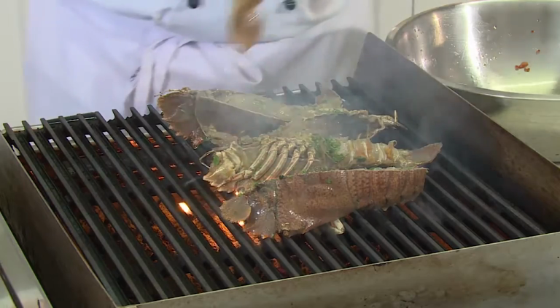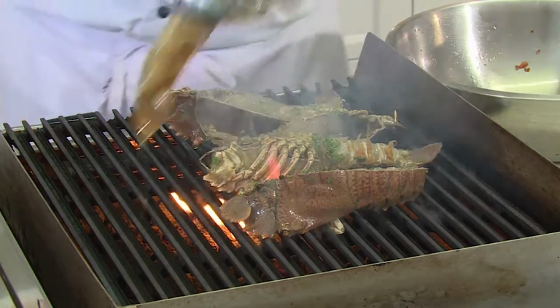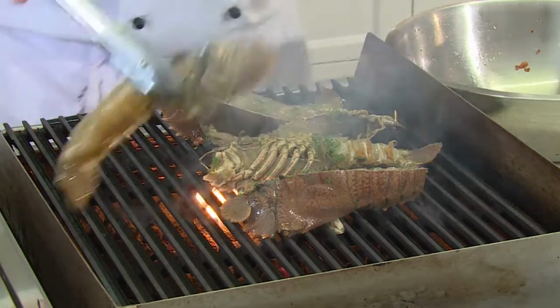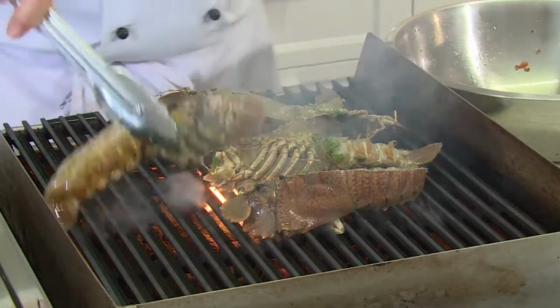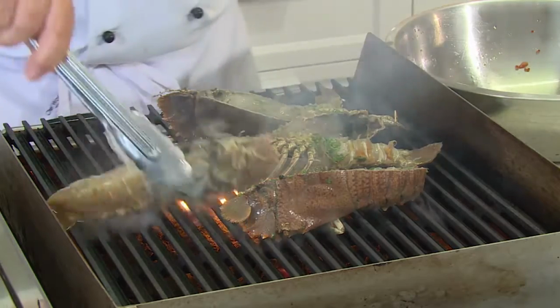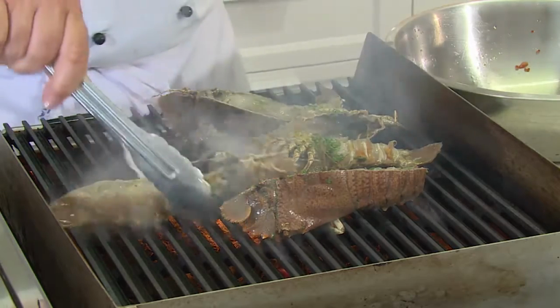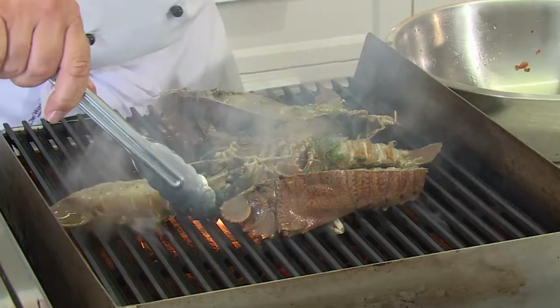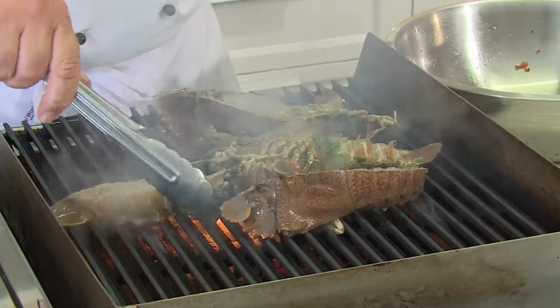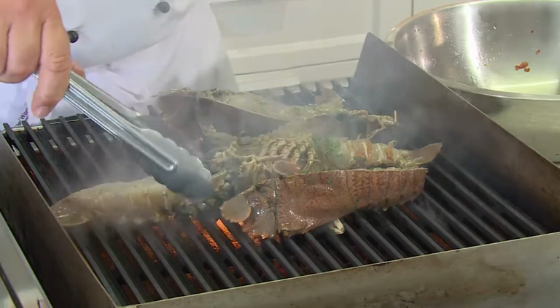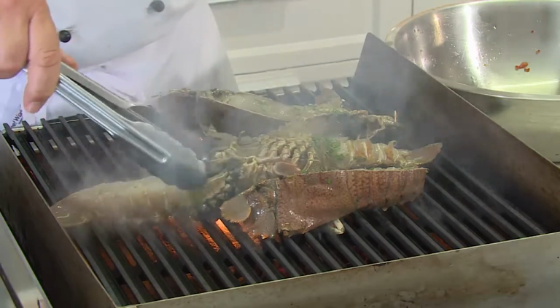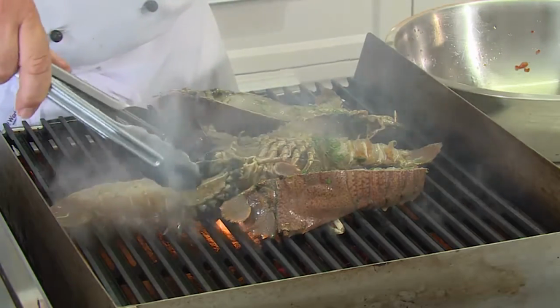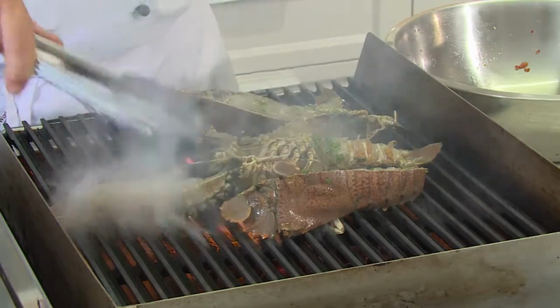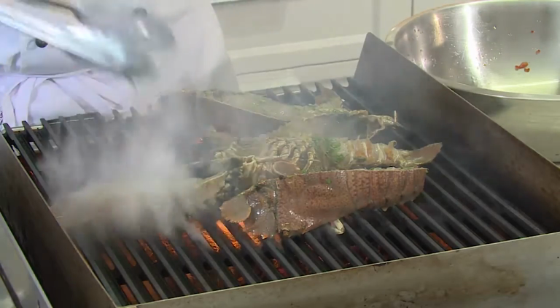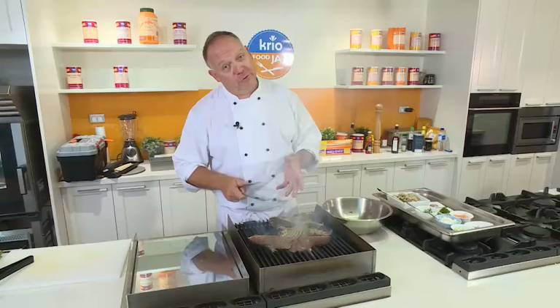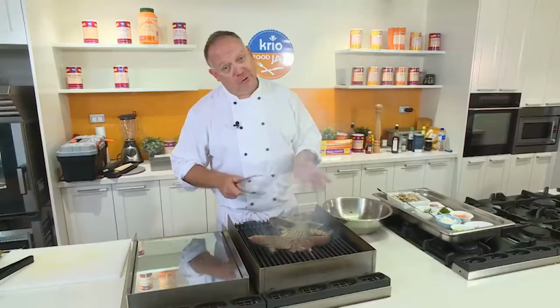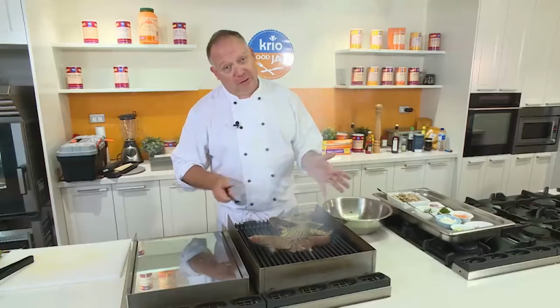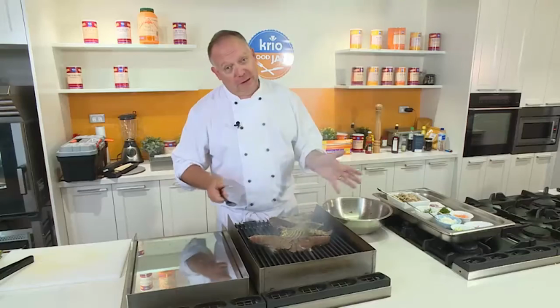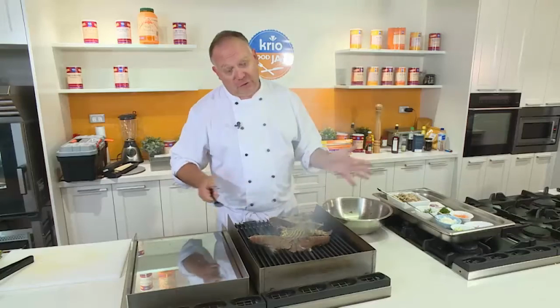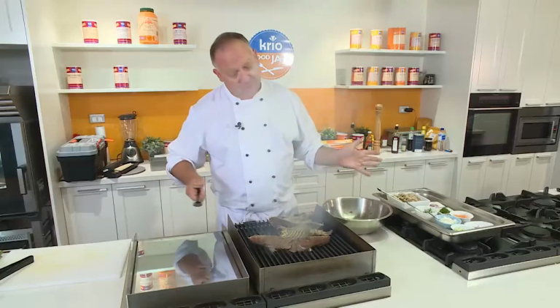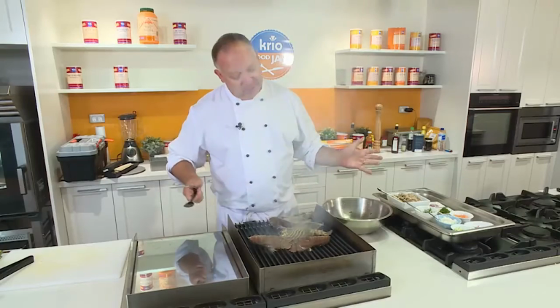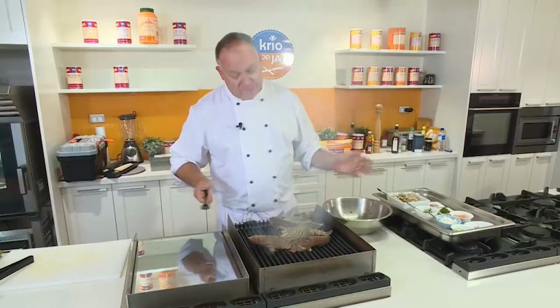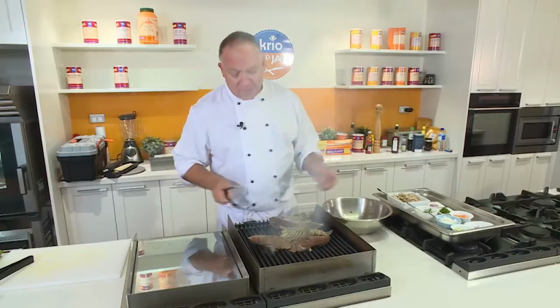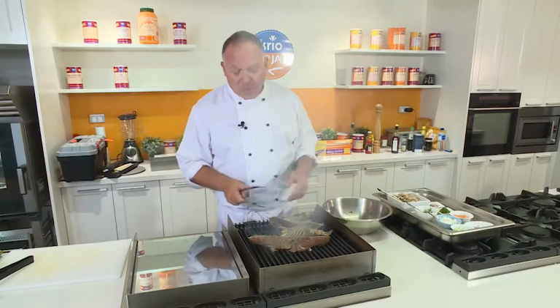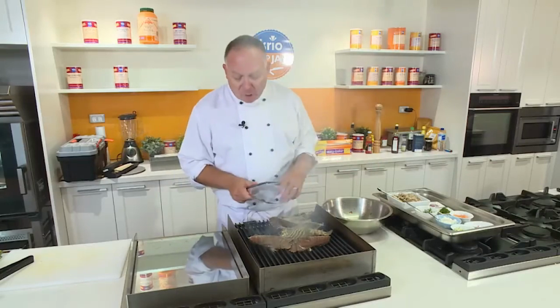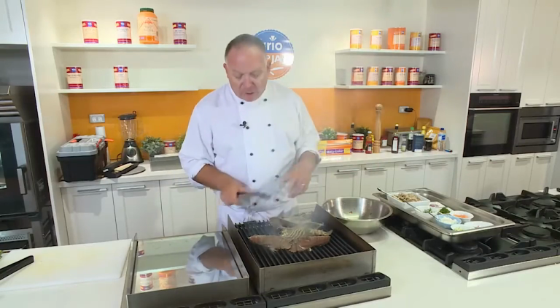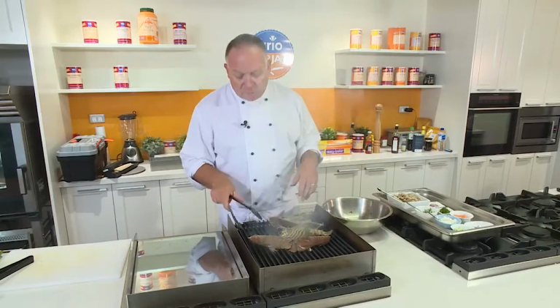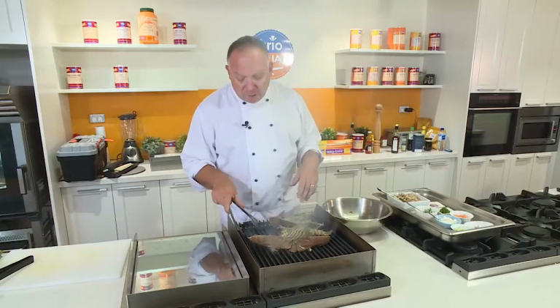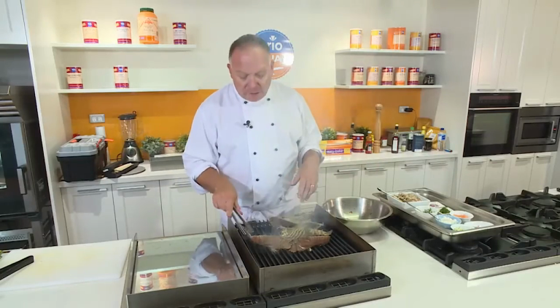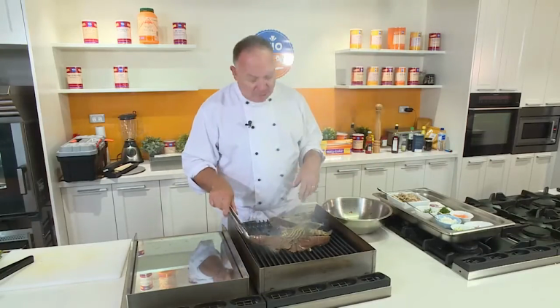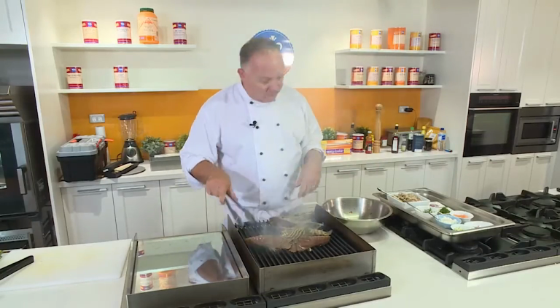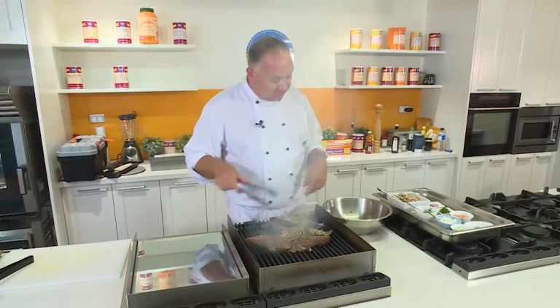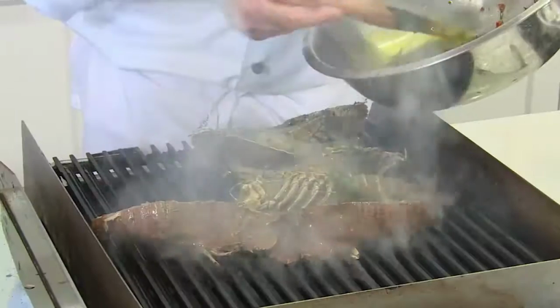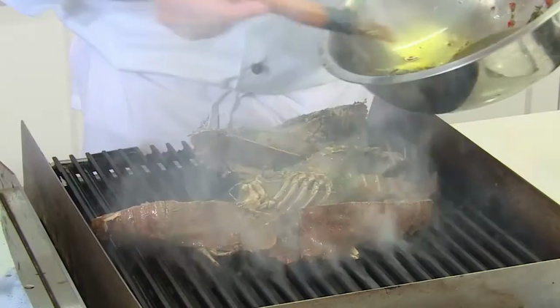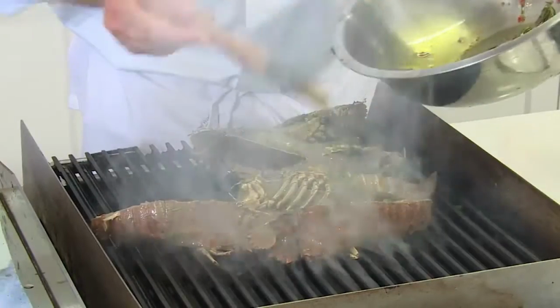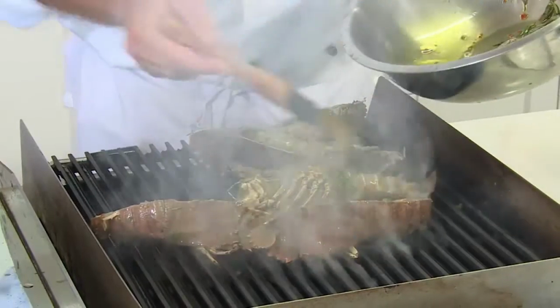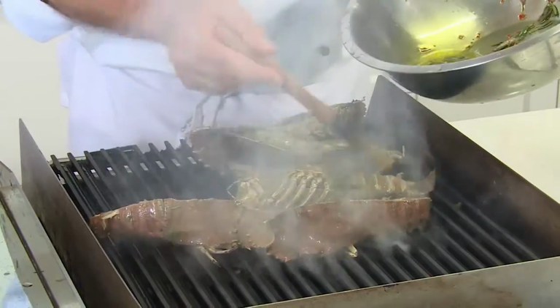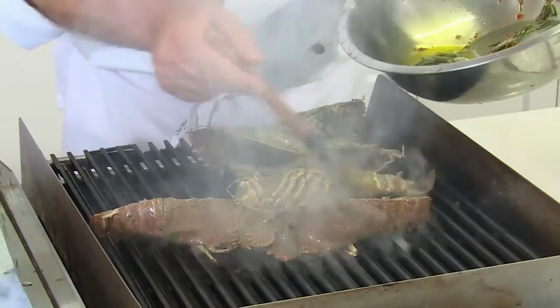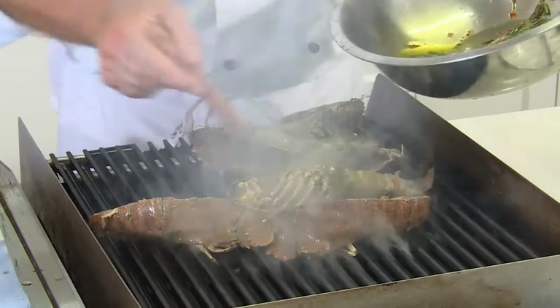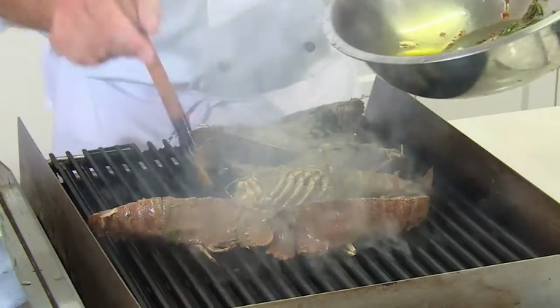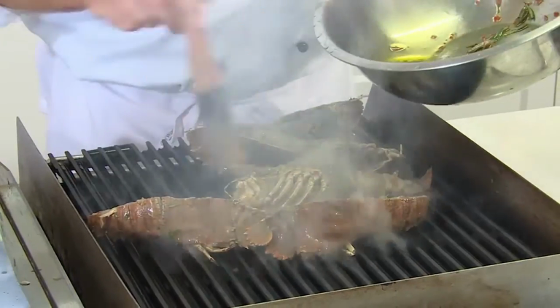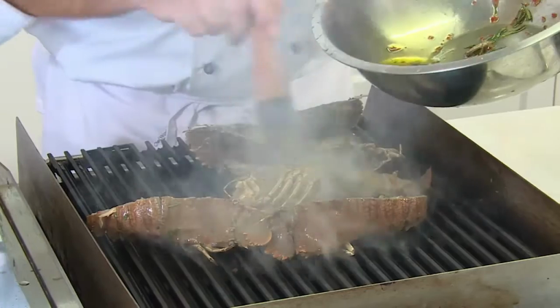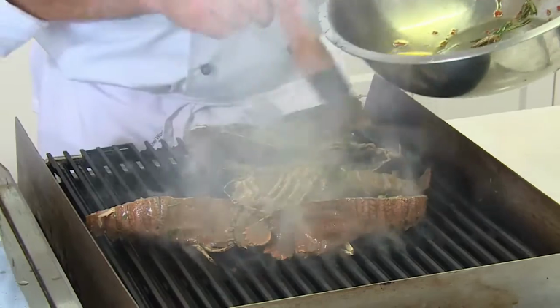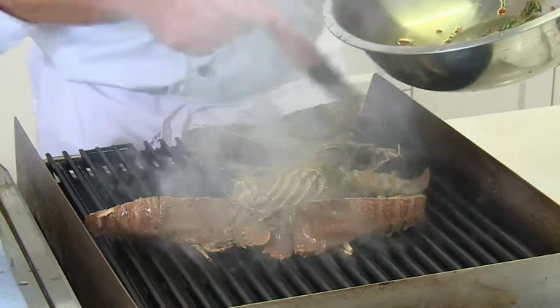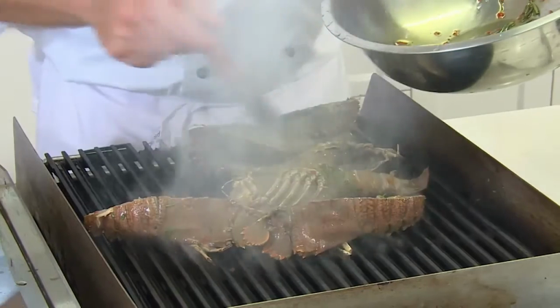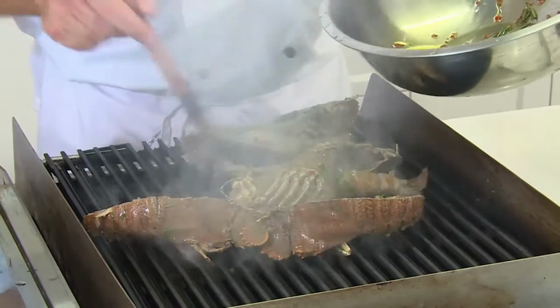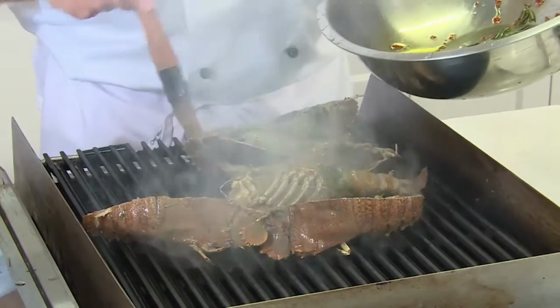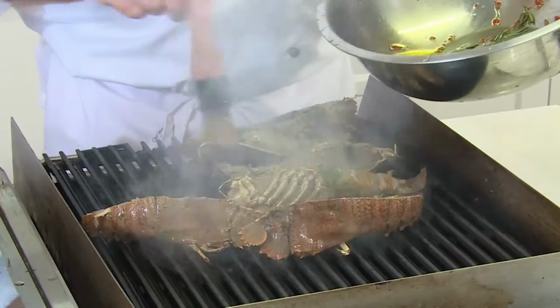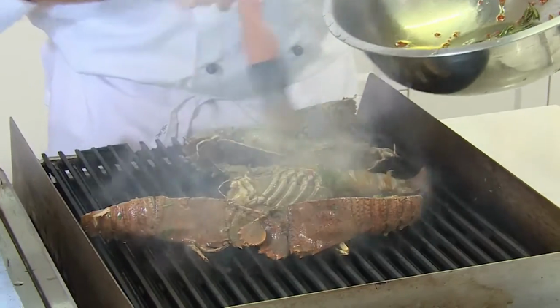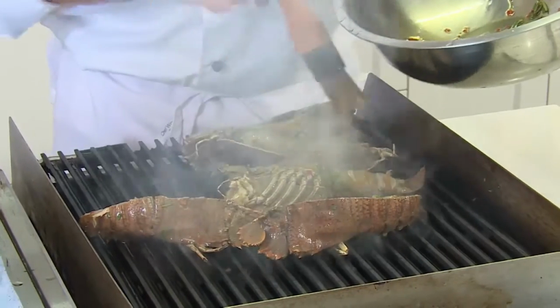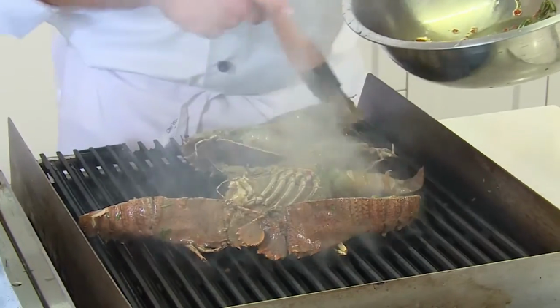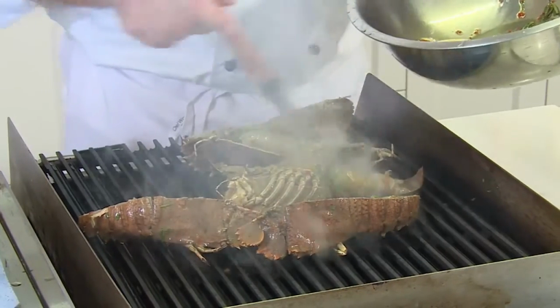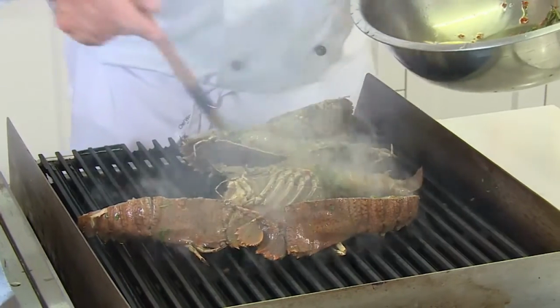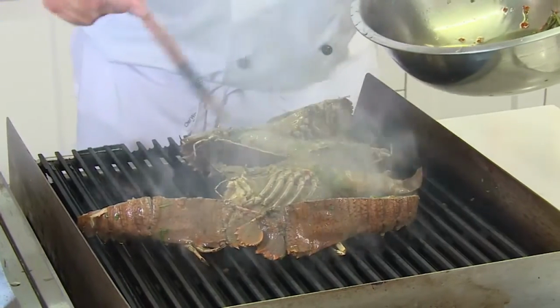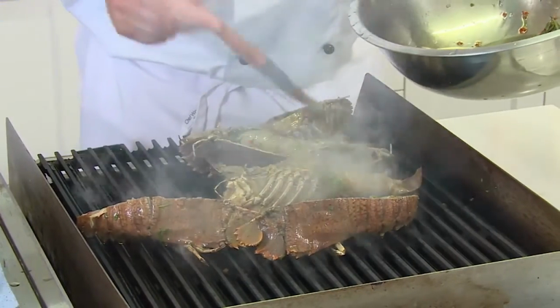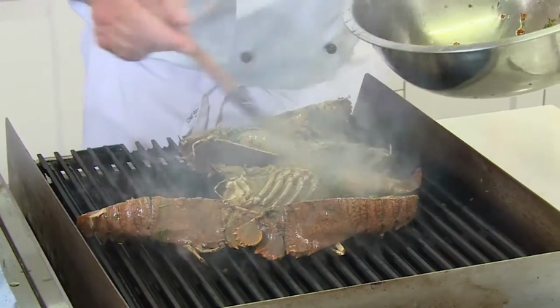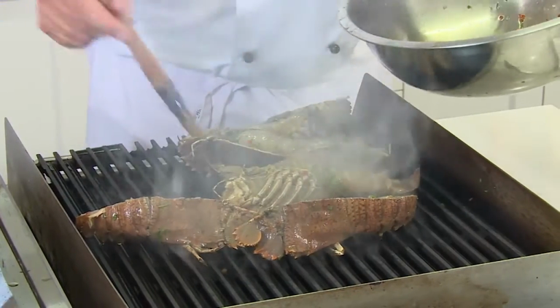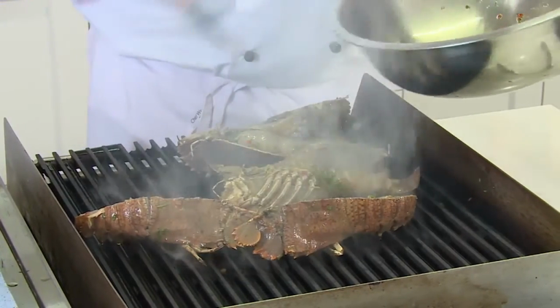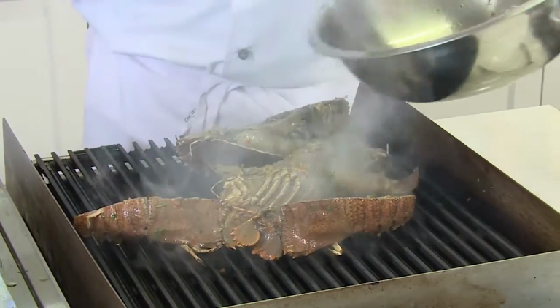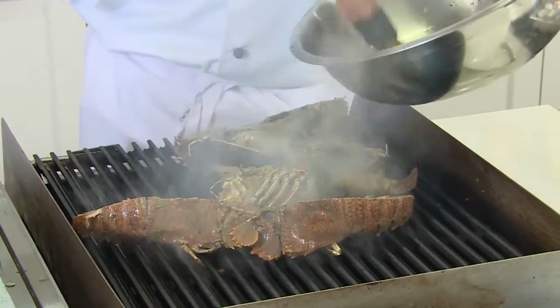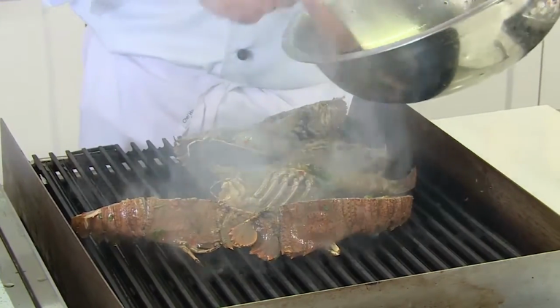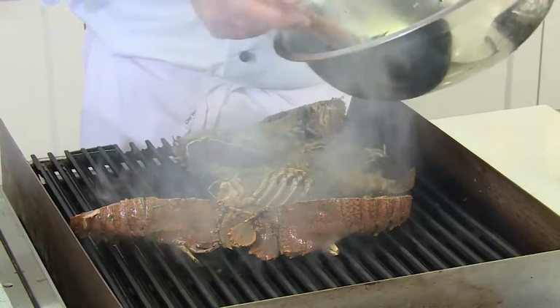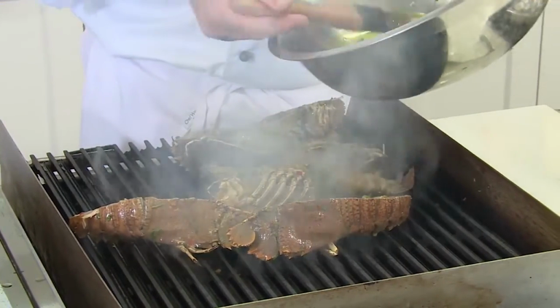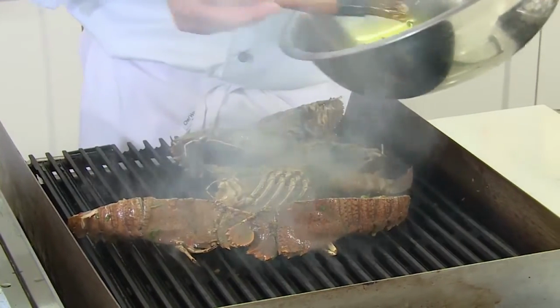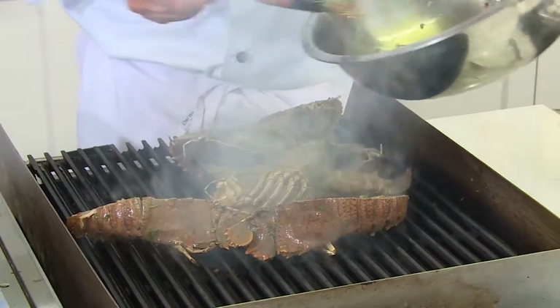Rosemary goes so well with crustacean. It really, really does. Everywhere else, the Moreton Bay Bug is classified sustainable.